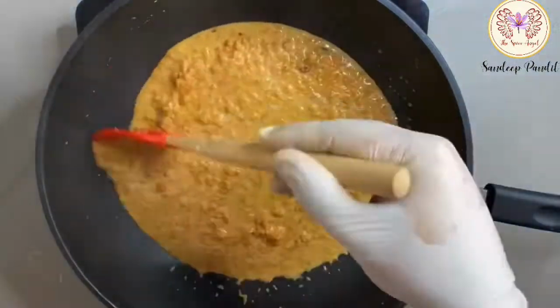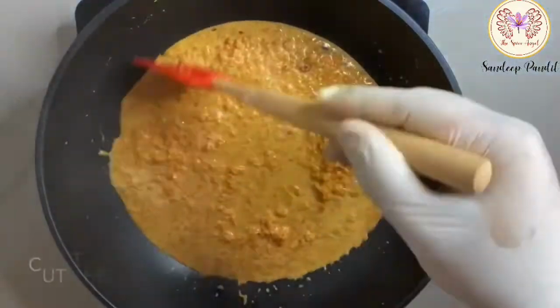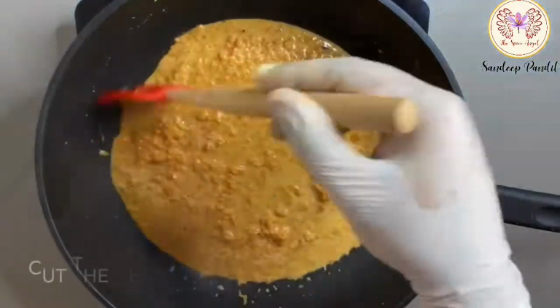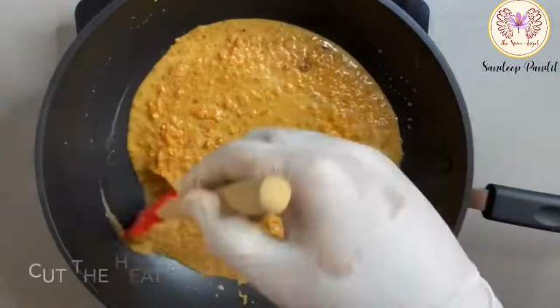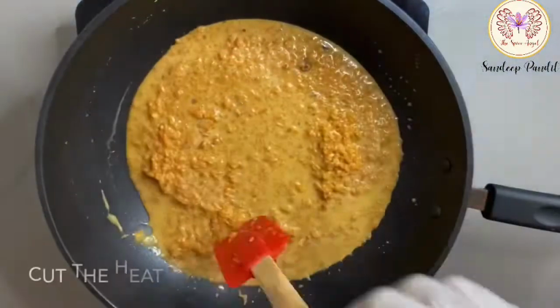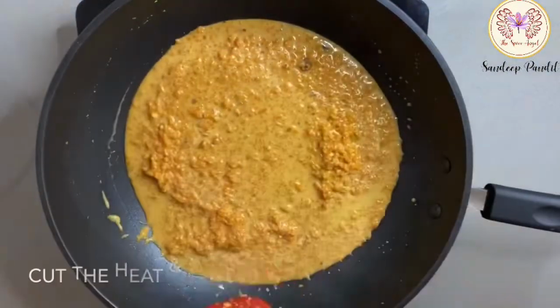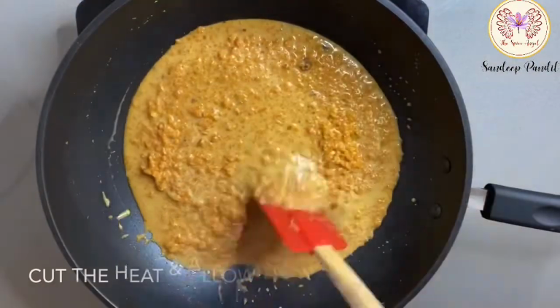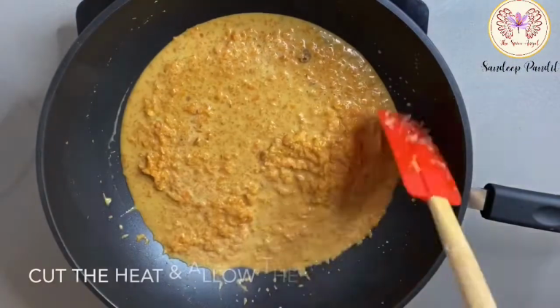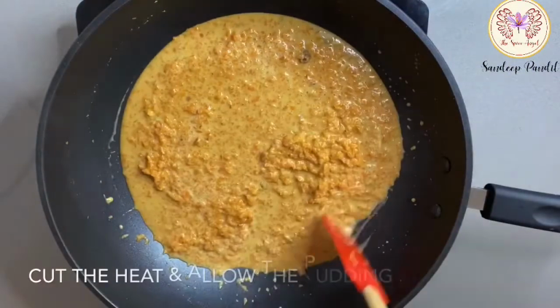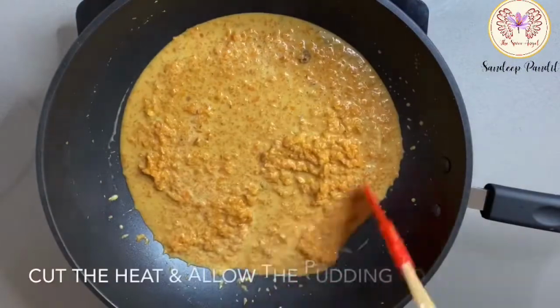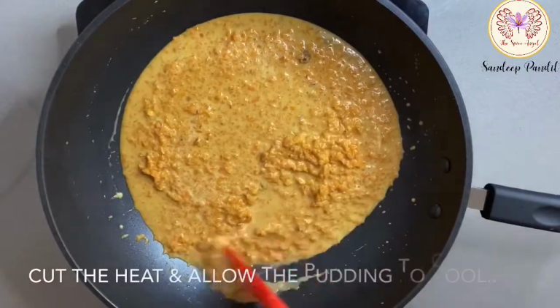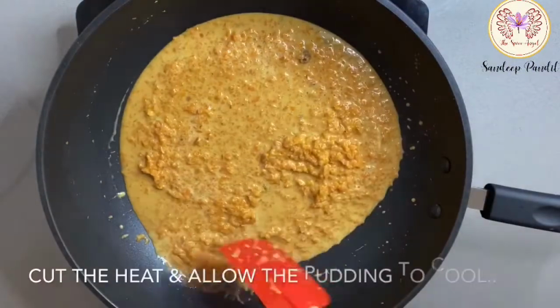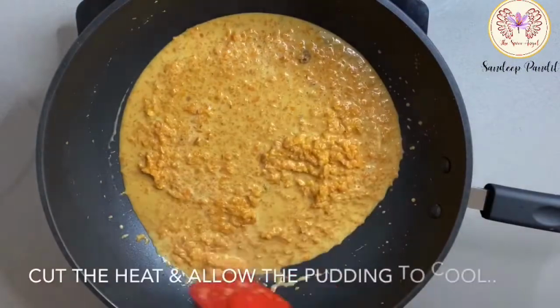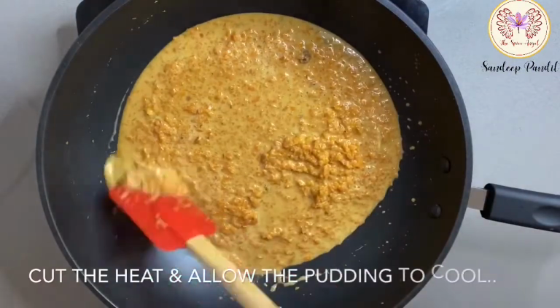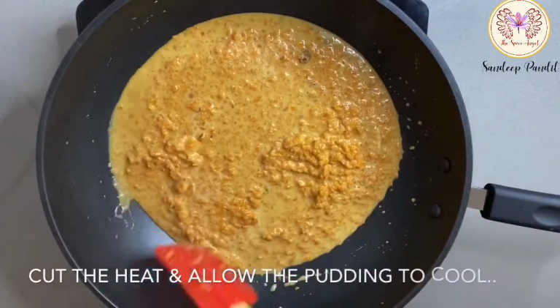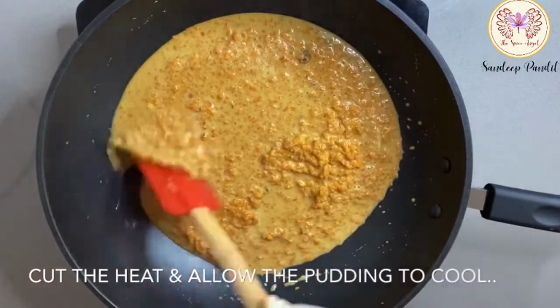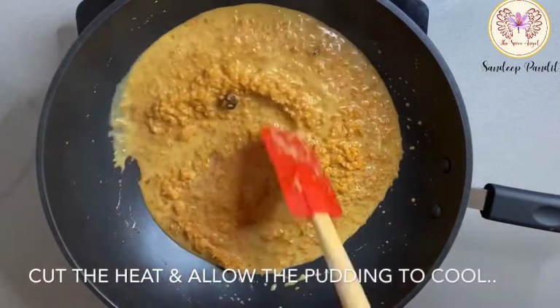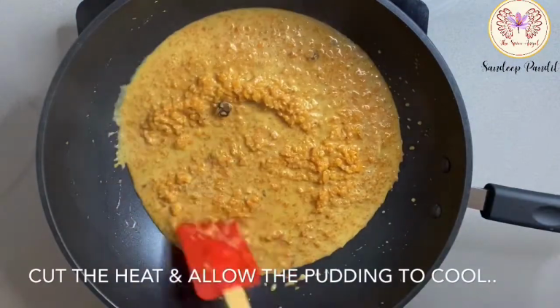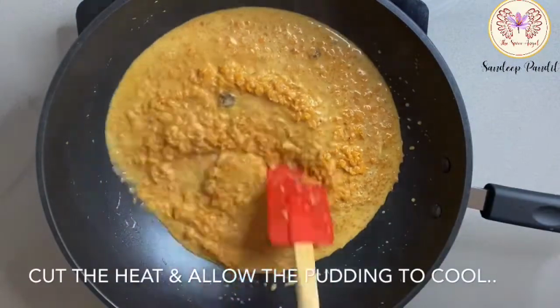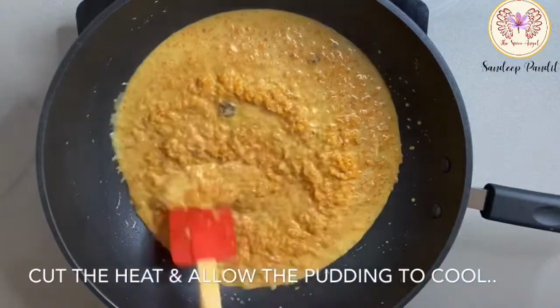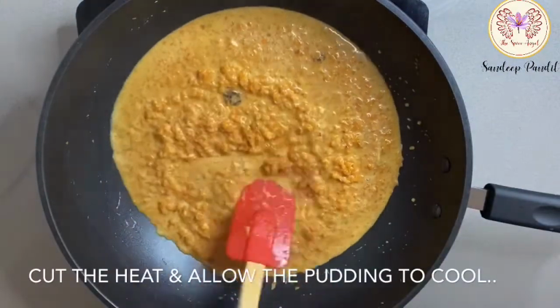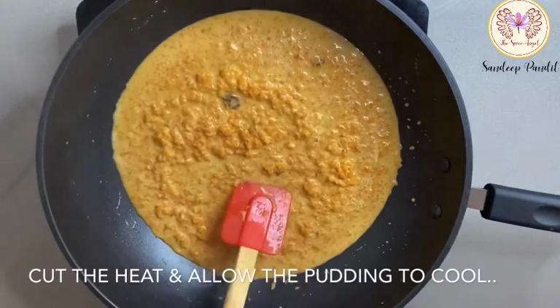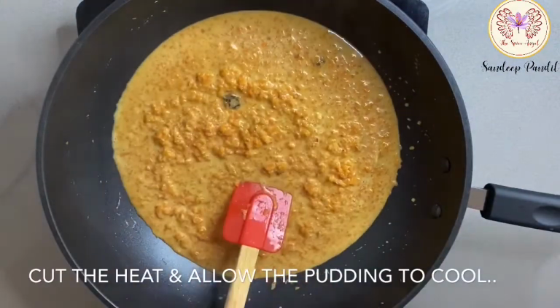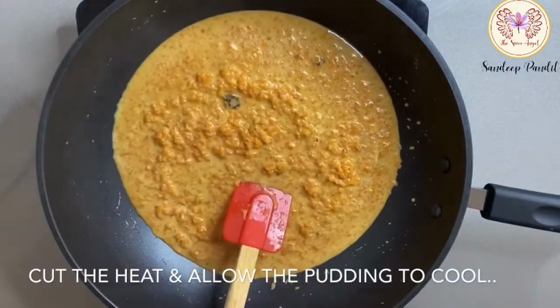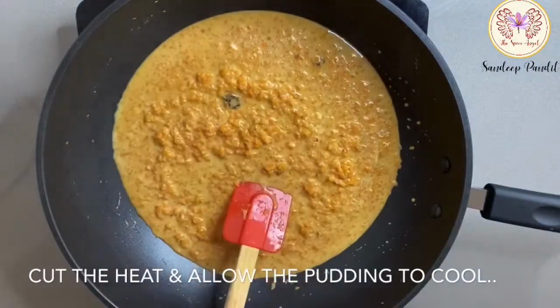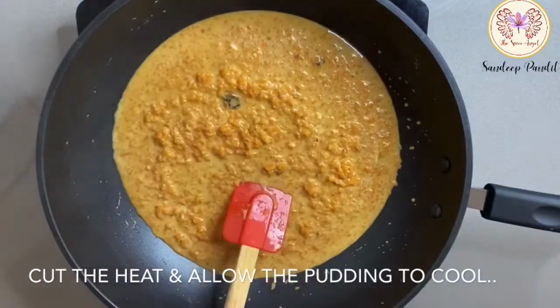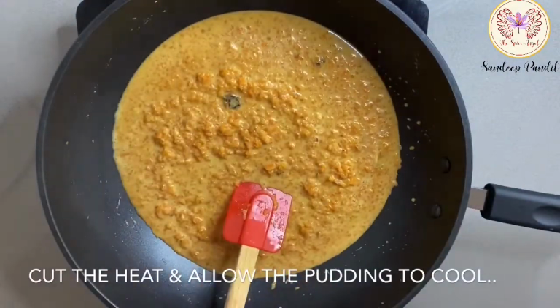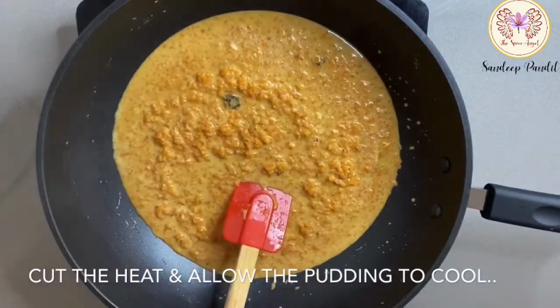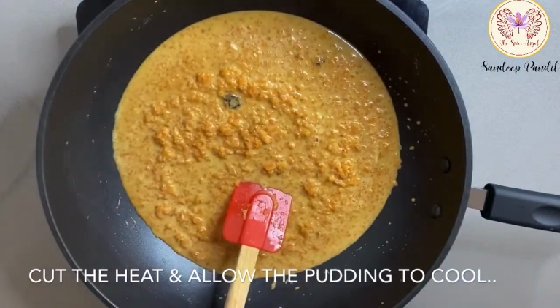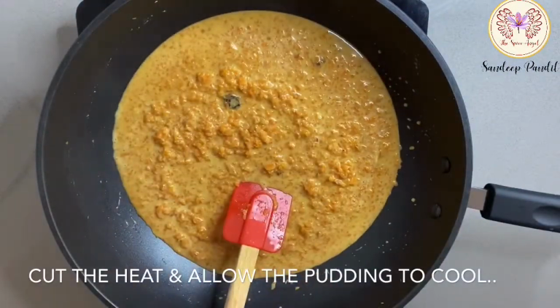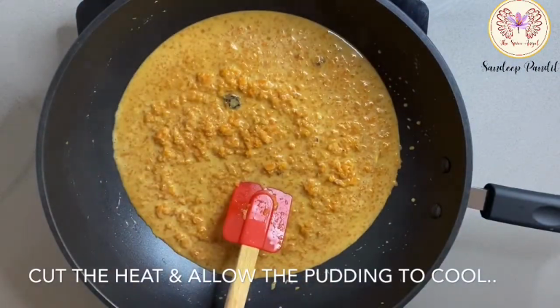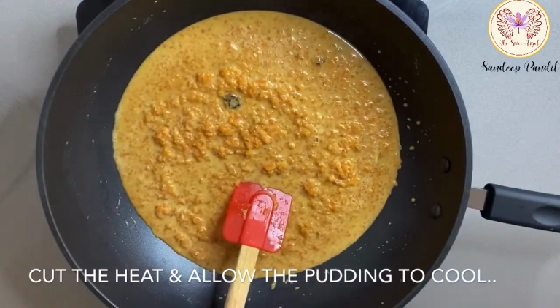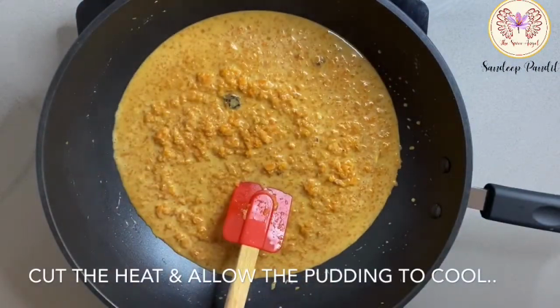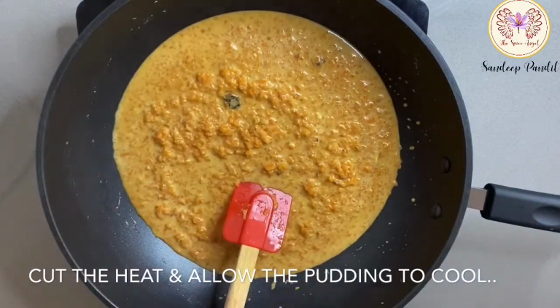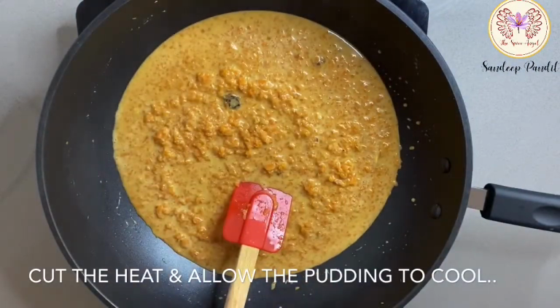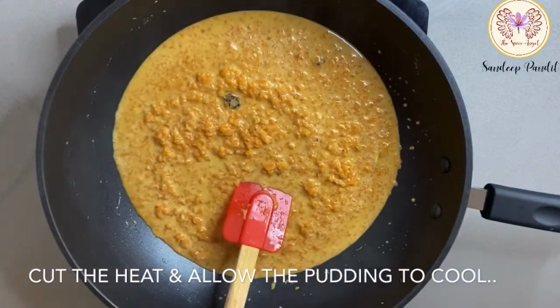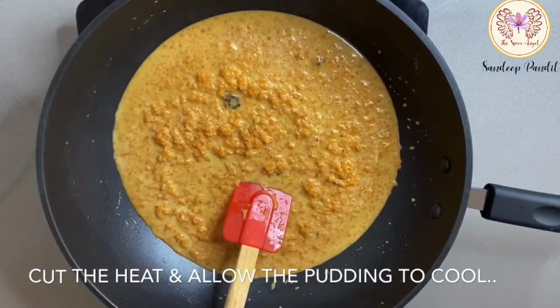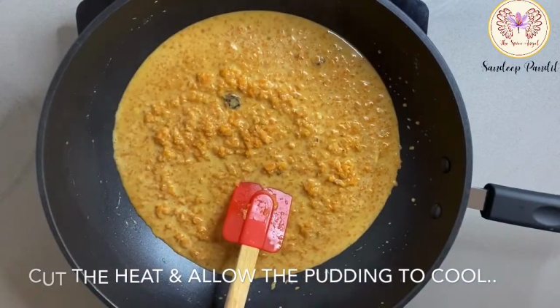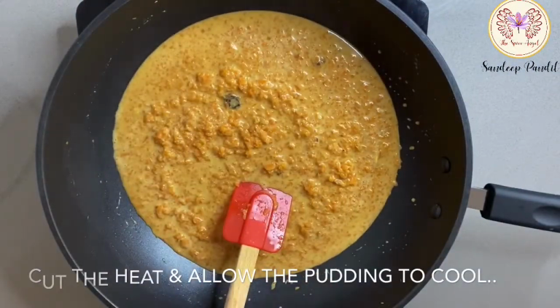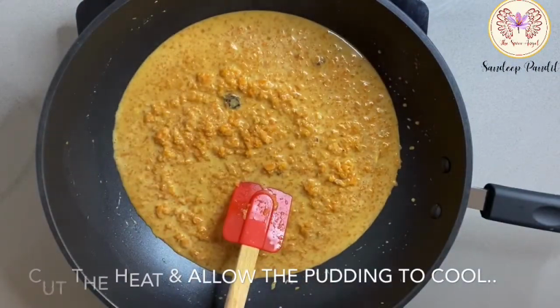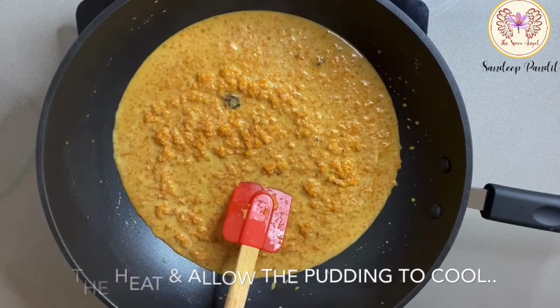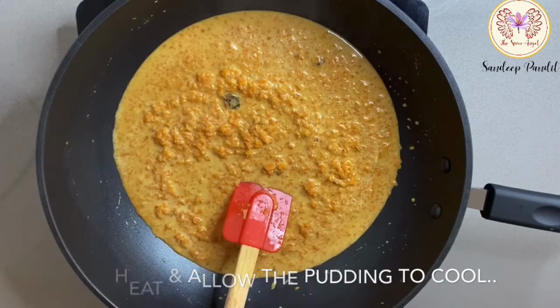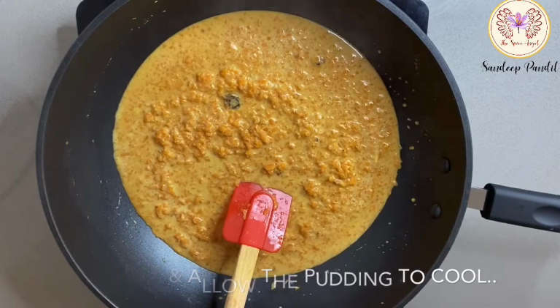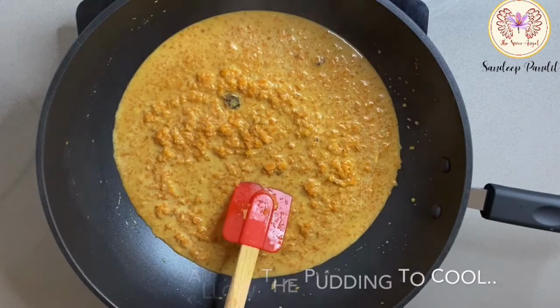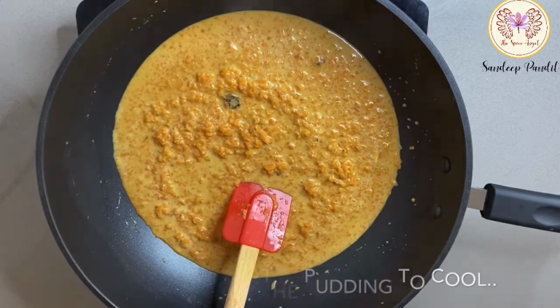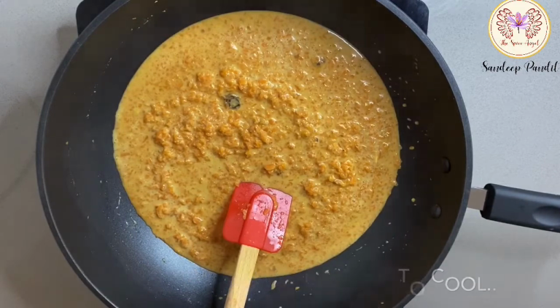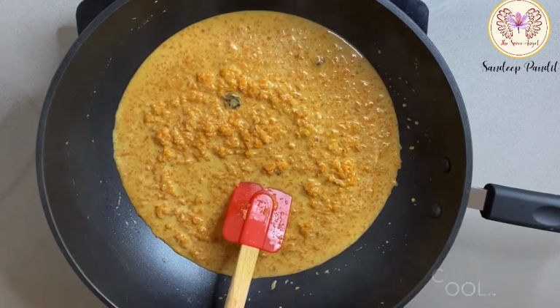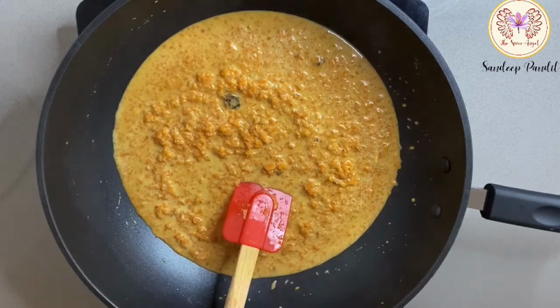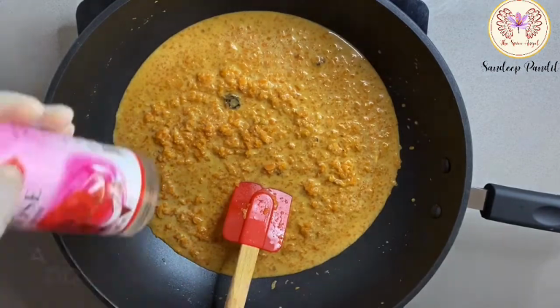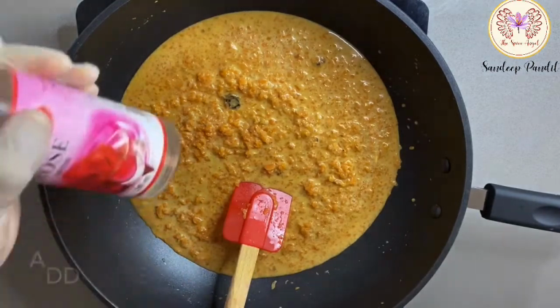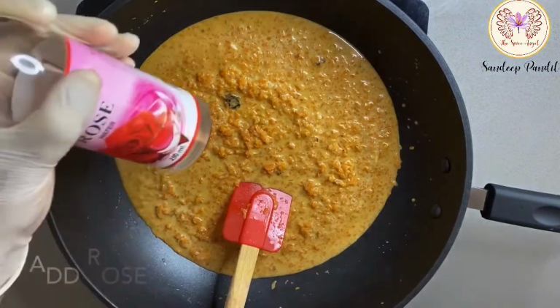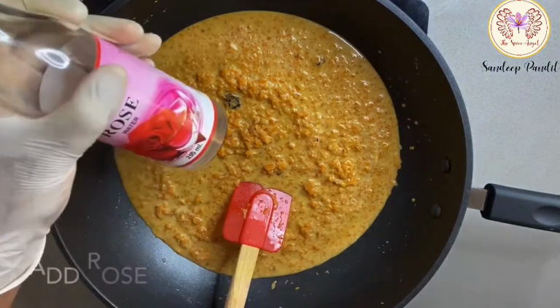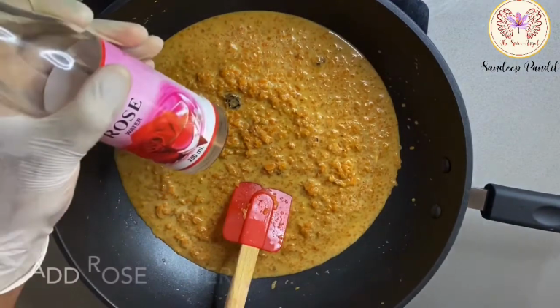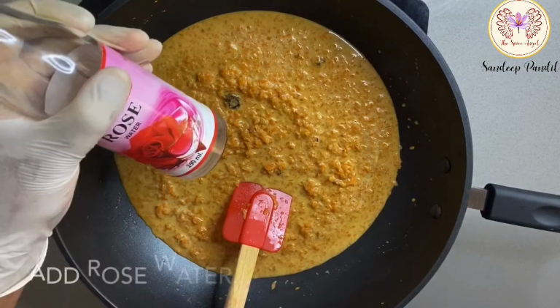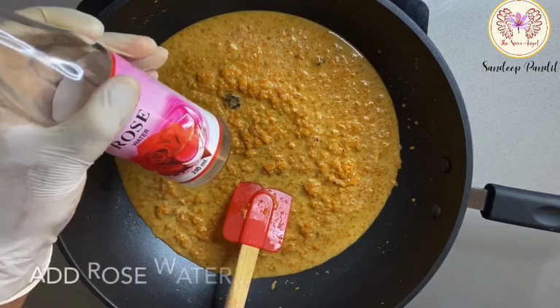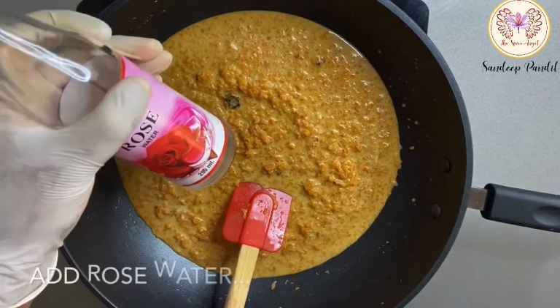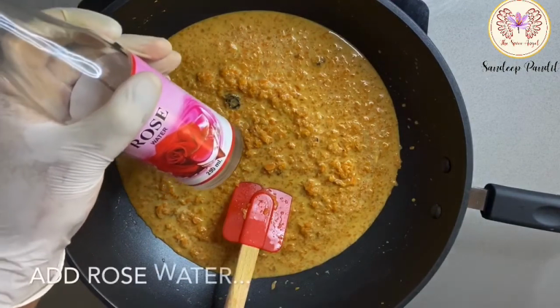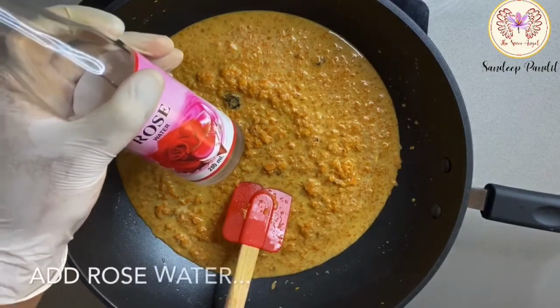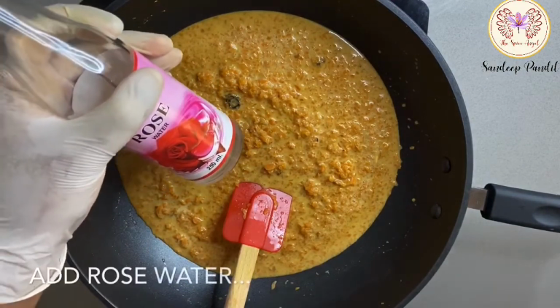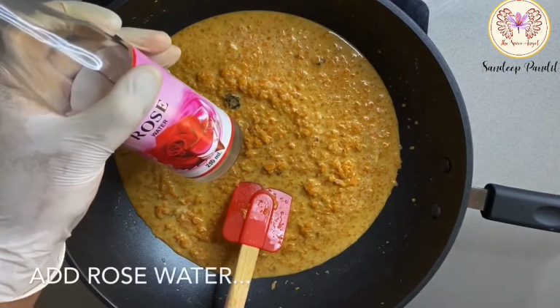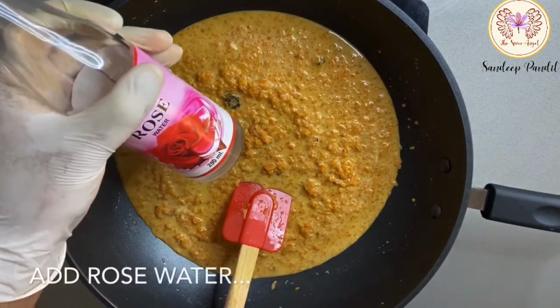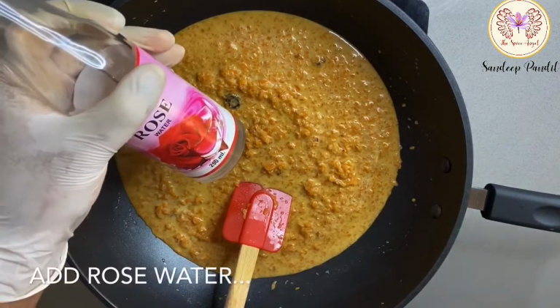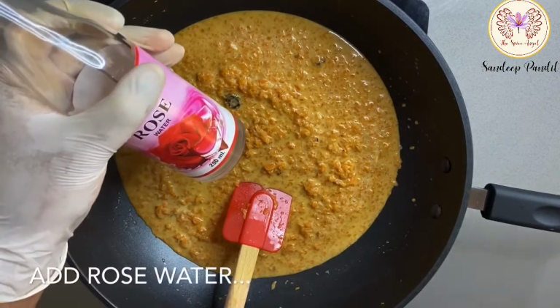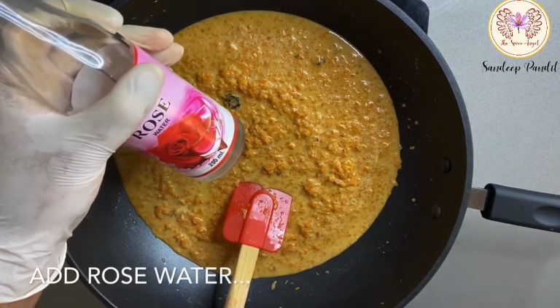Now cut the heat and allow the pudding to cool. When still warm, add a bit of rose water.